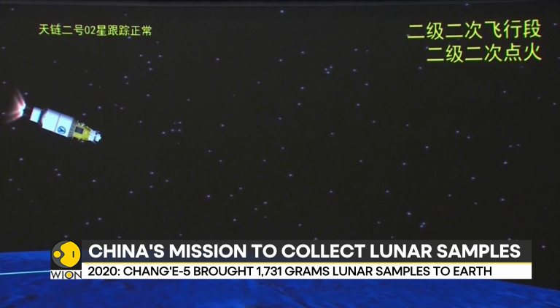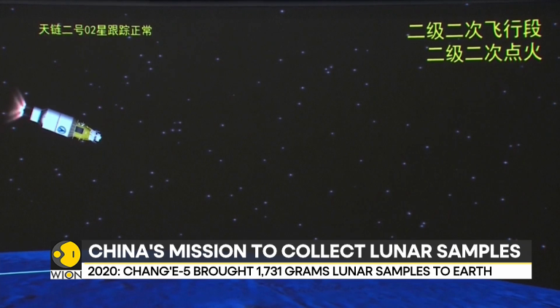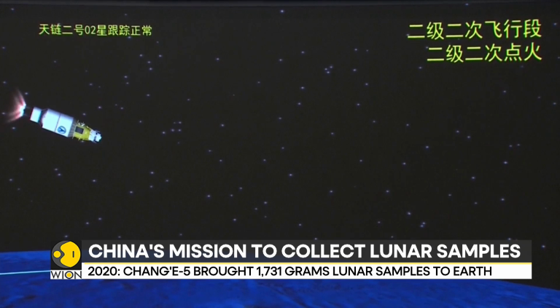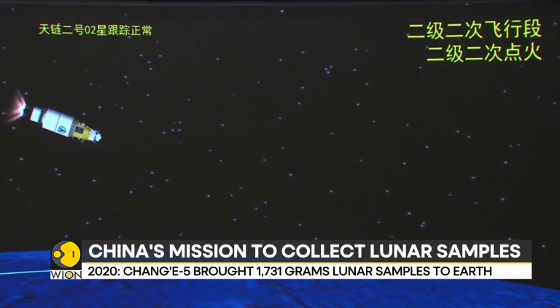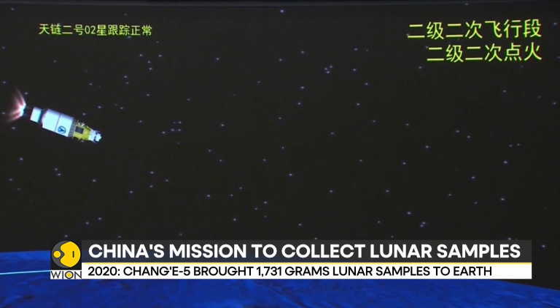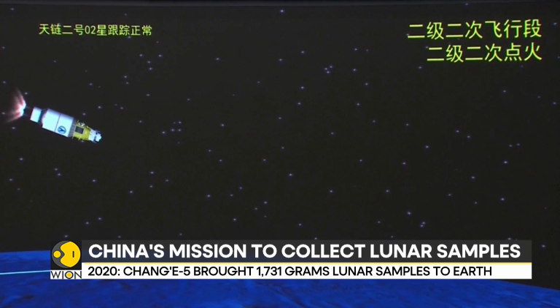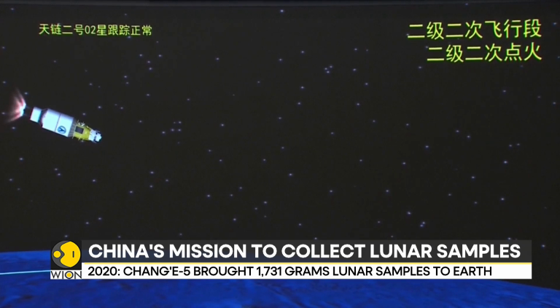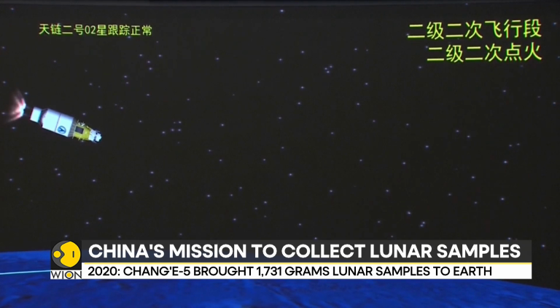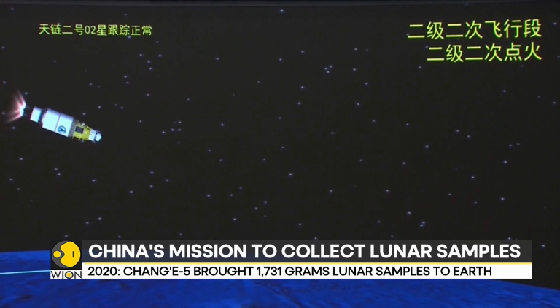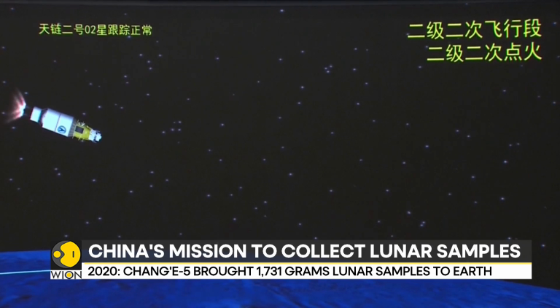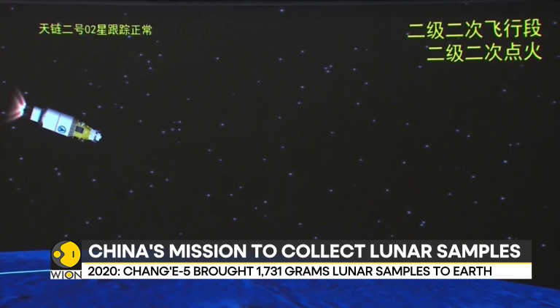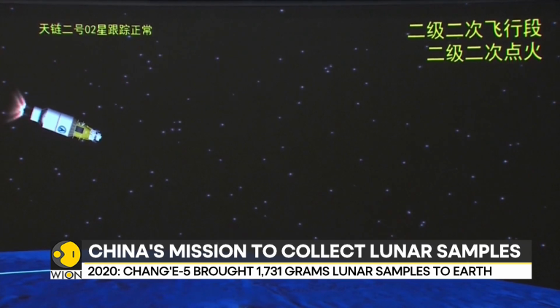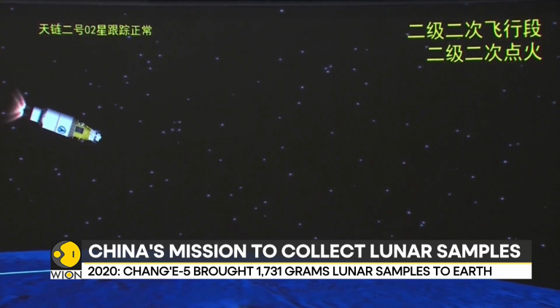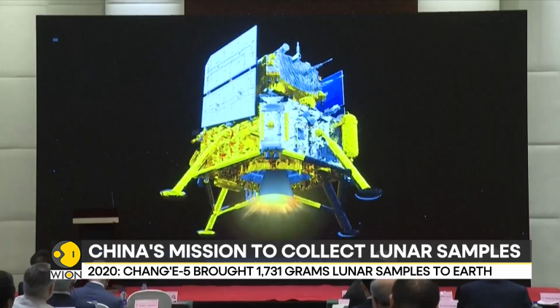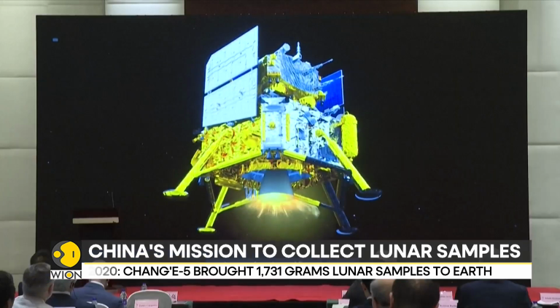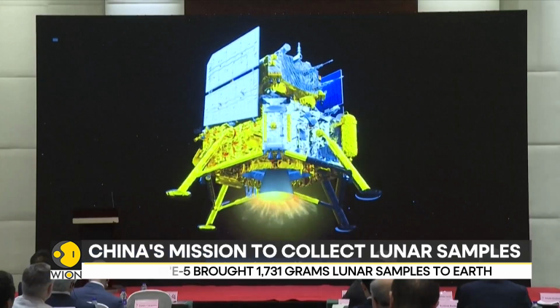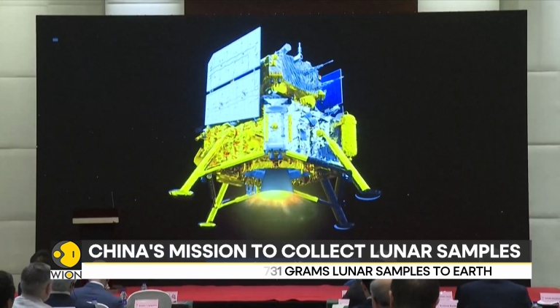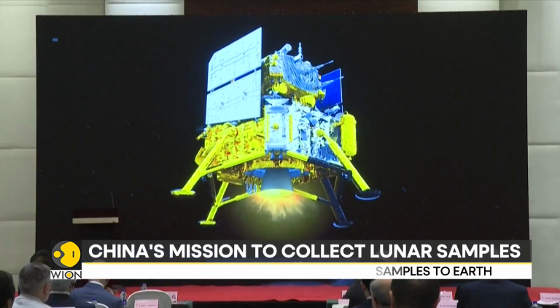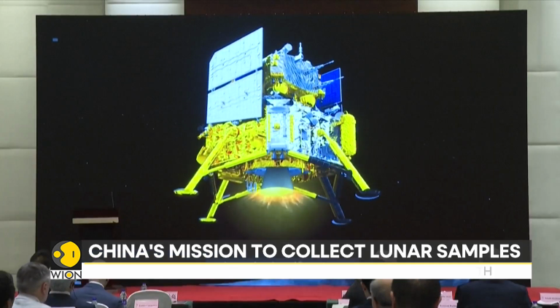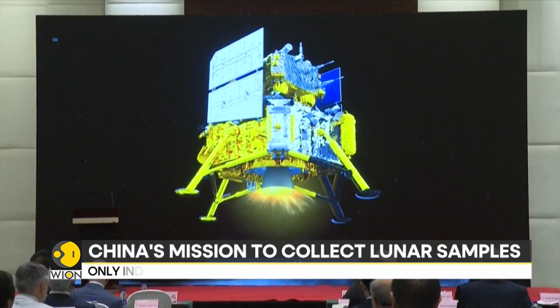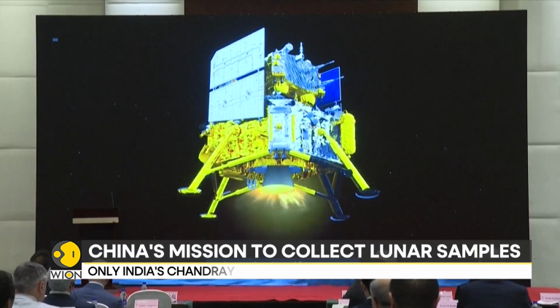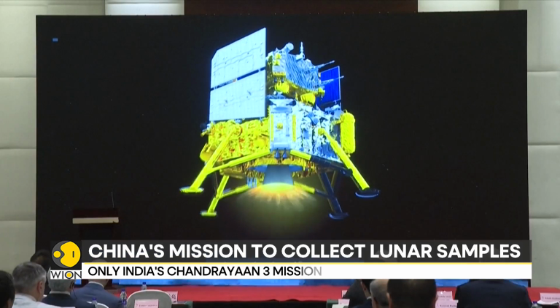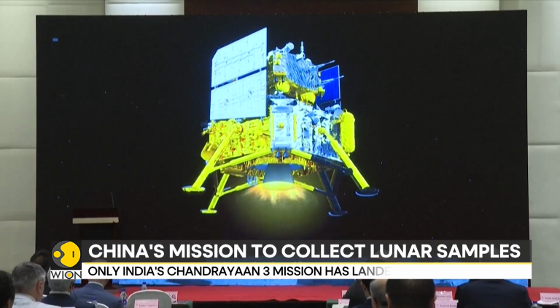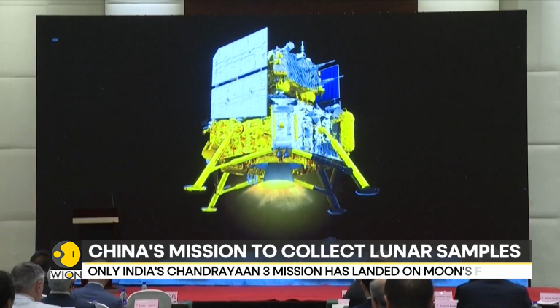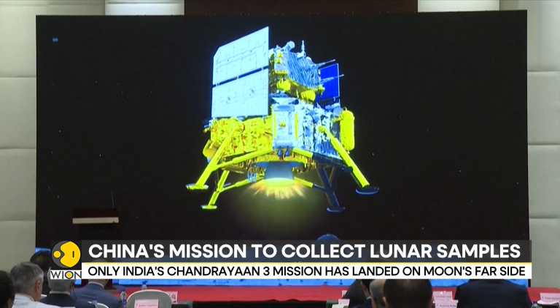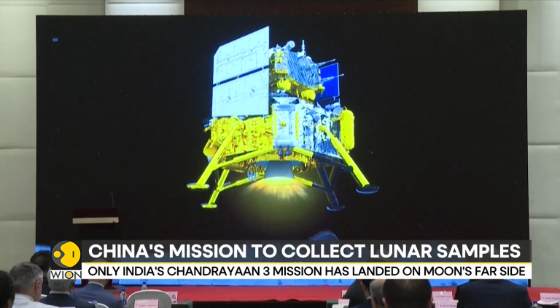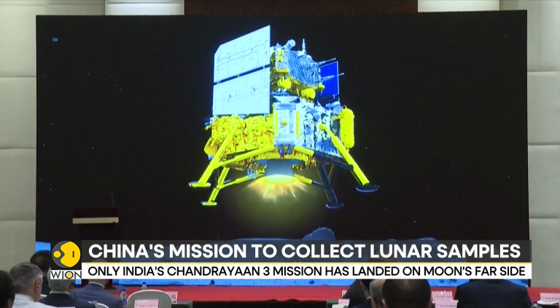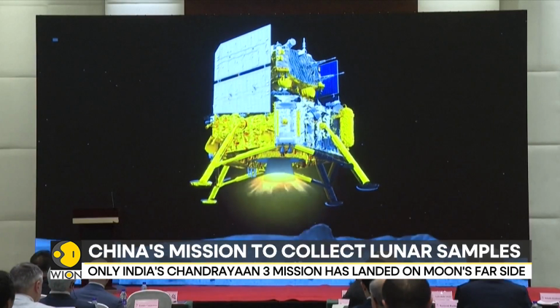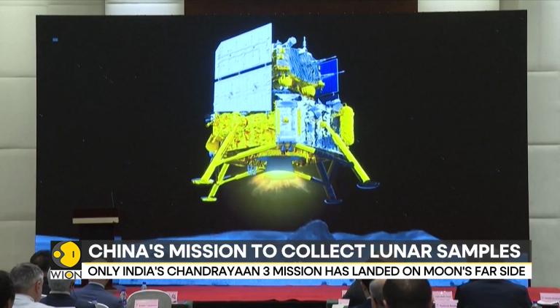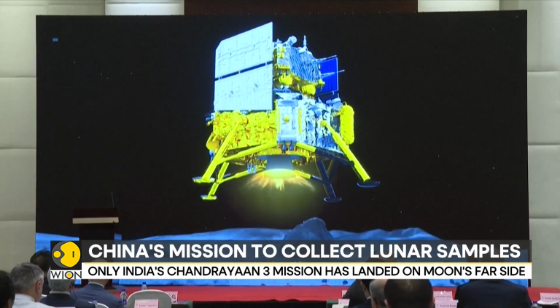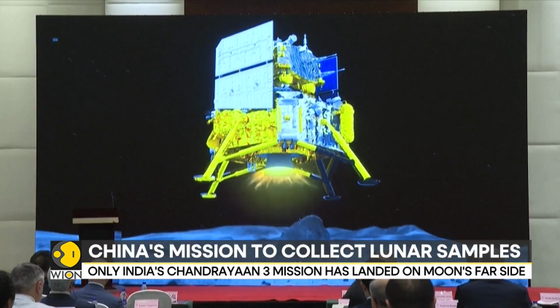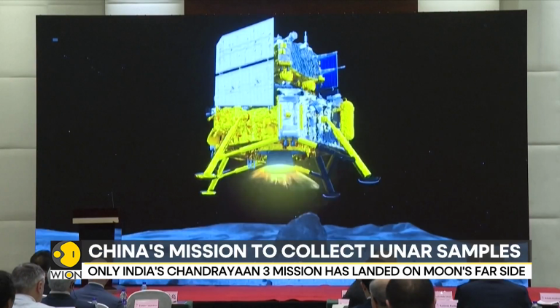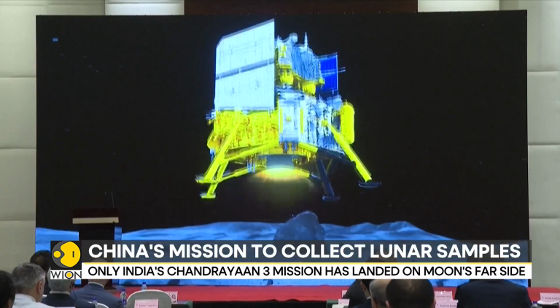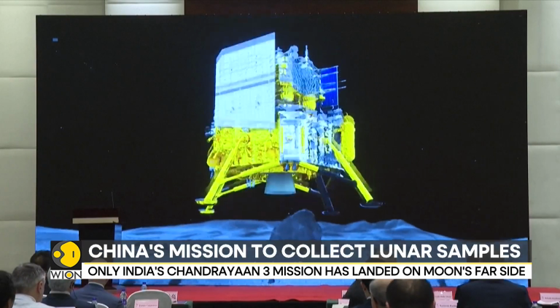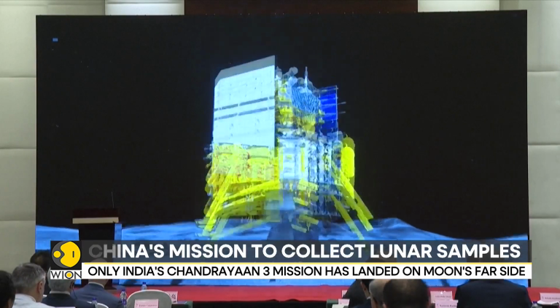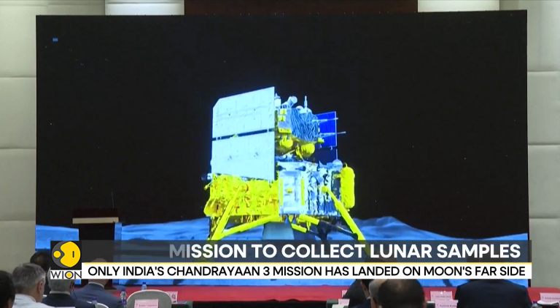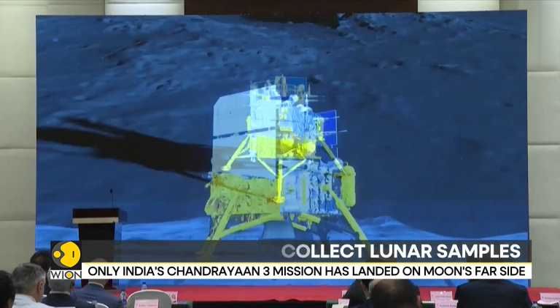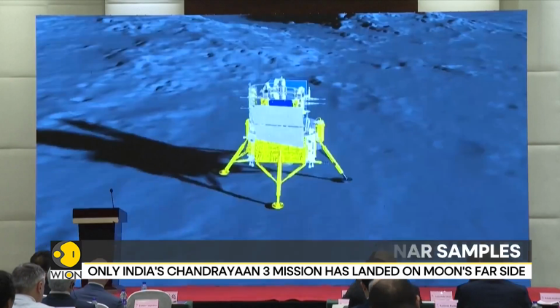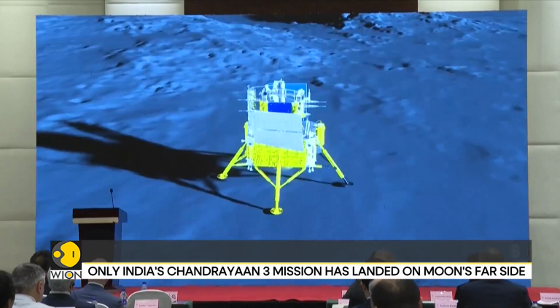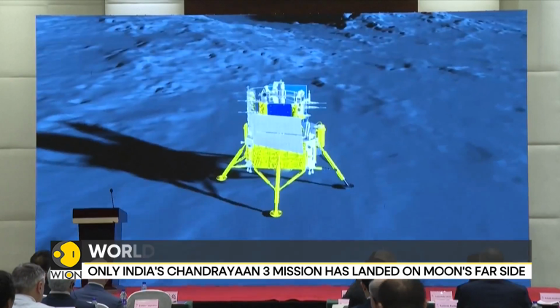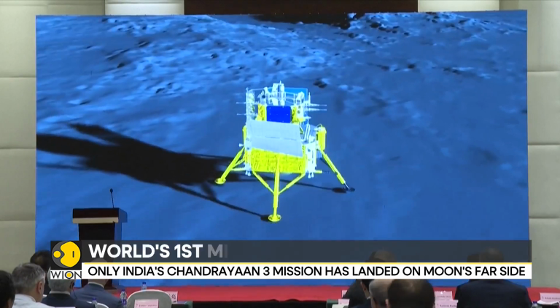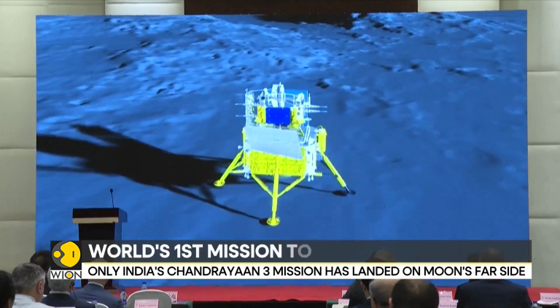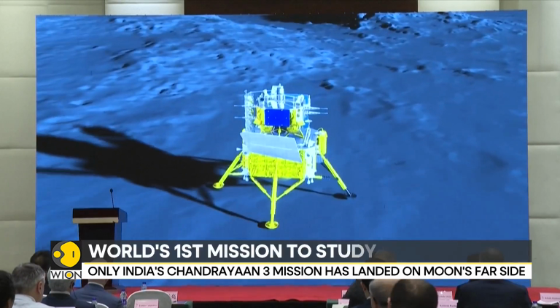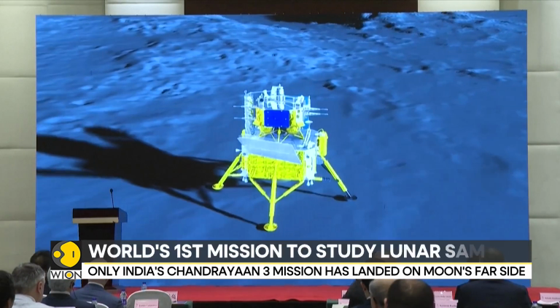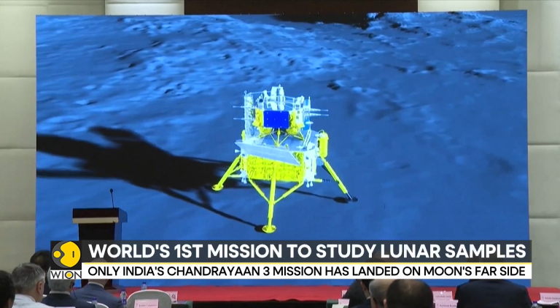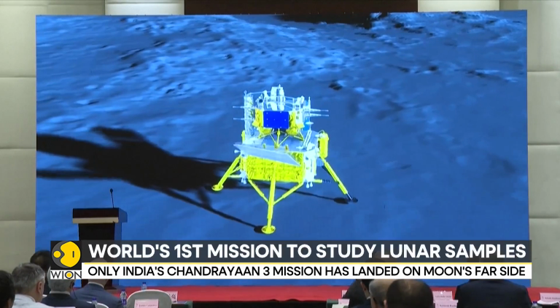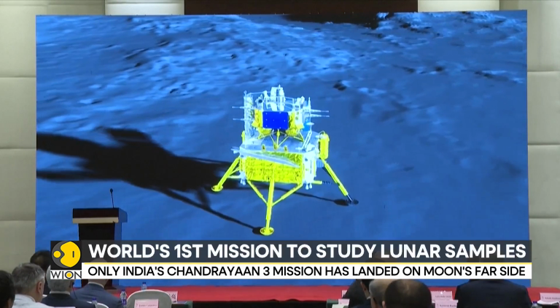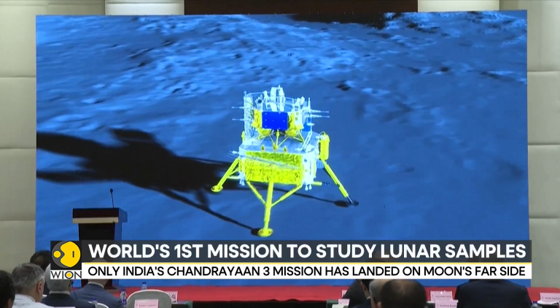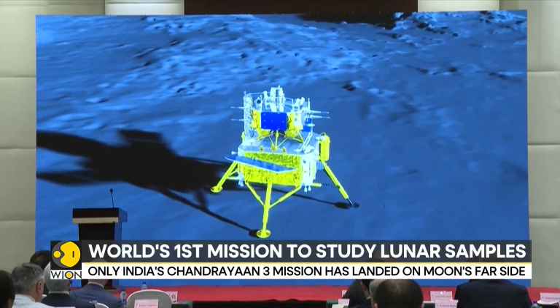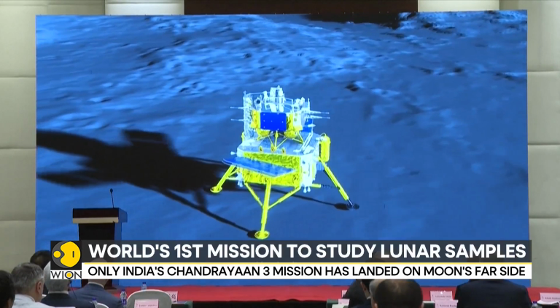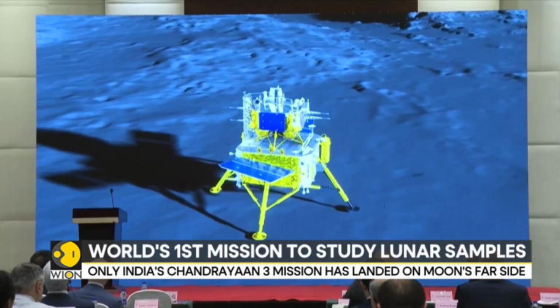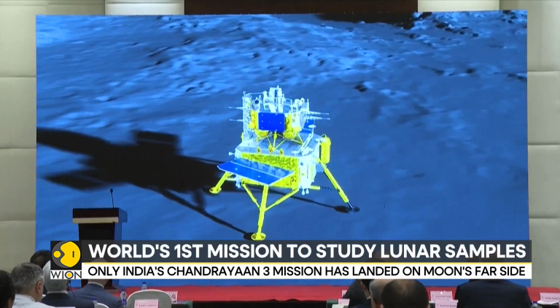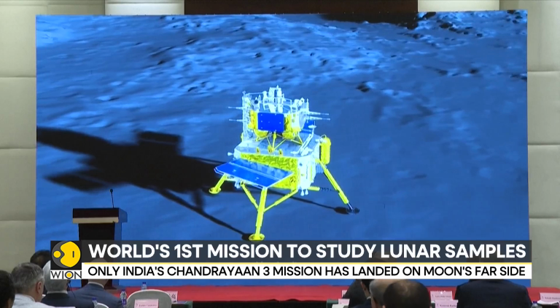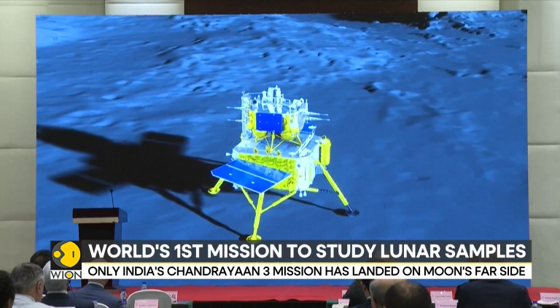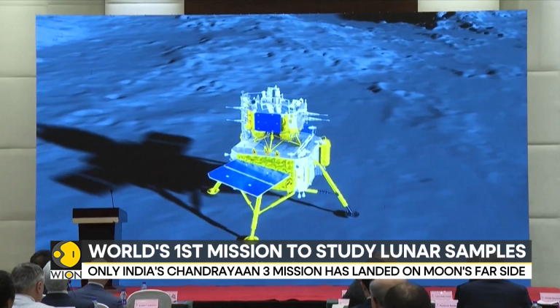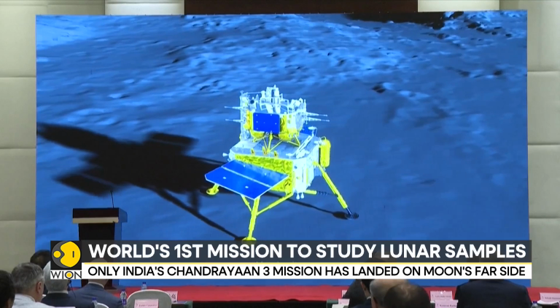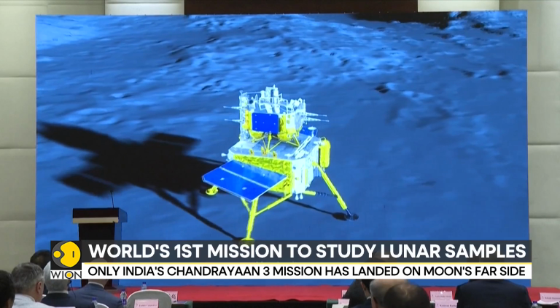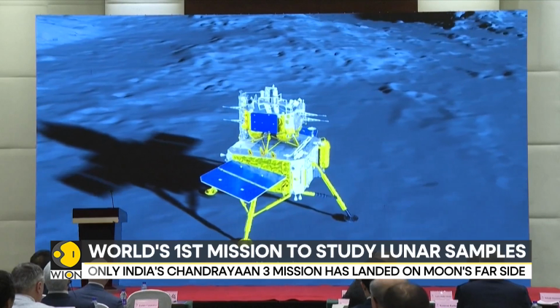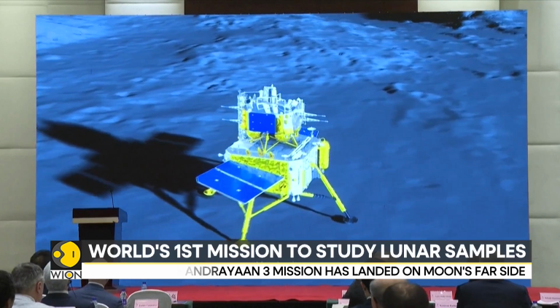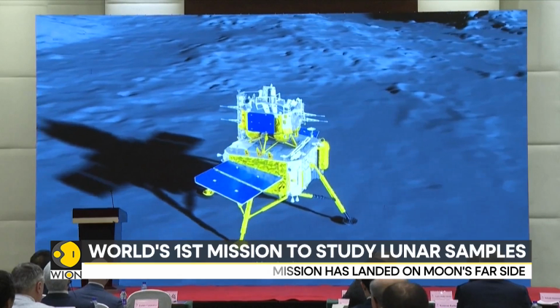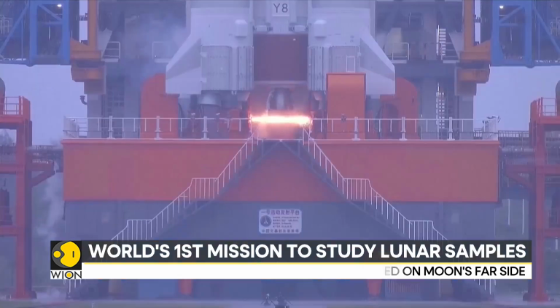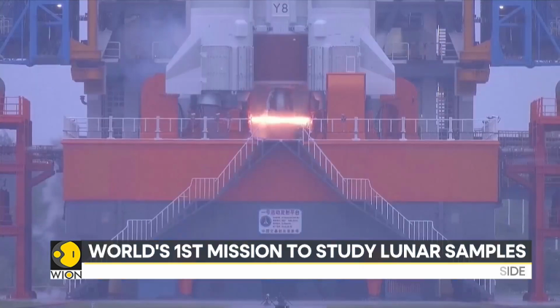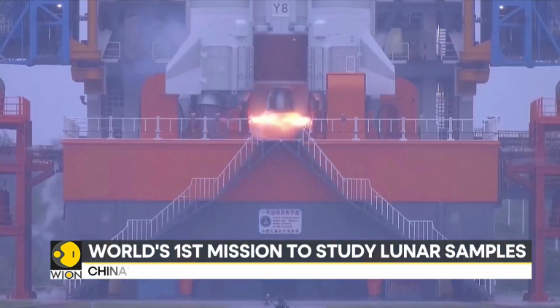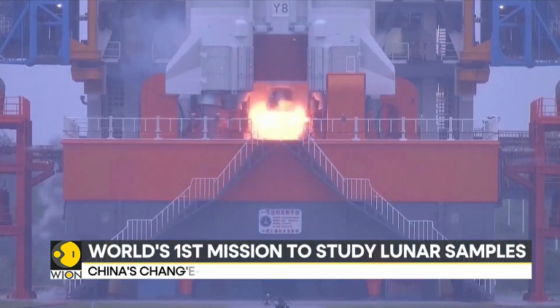Once there, the probe will collect samples from different regions and ages, providing invaluable insights into the moon.